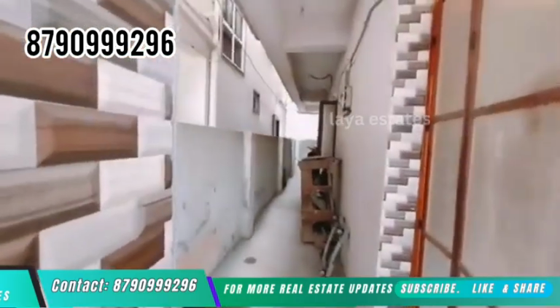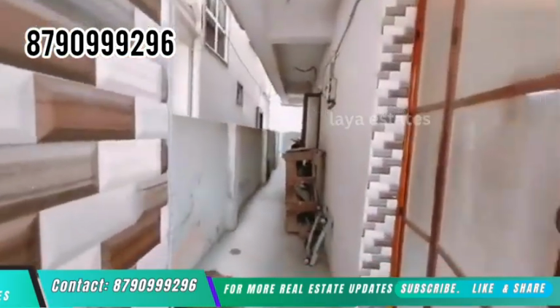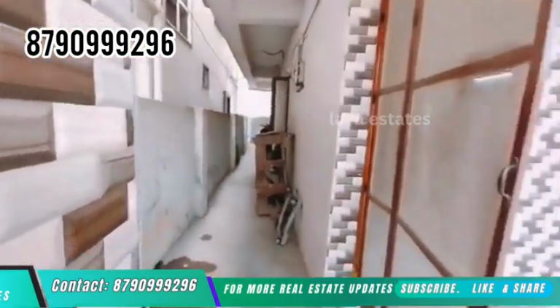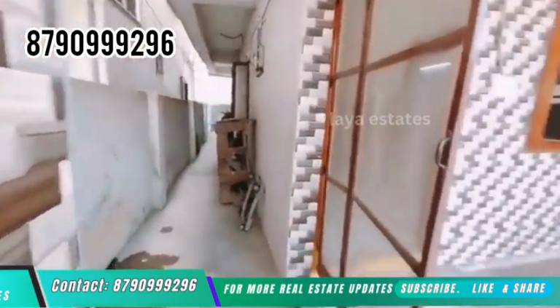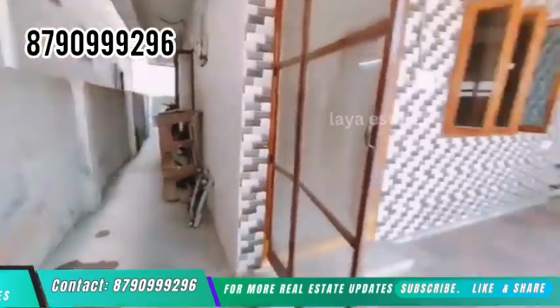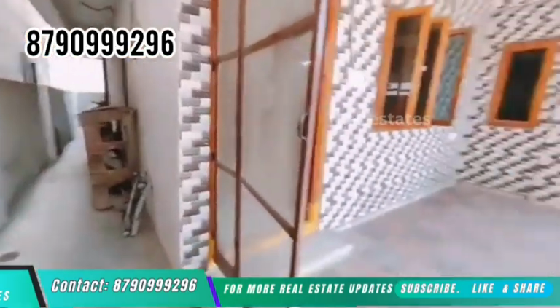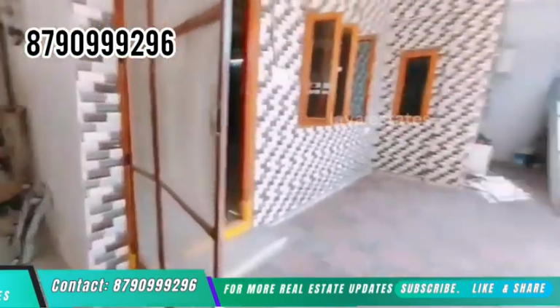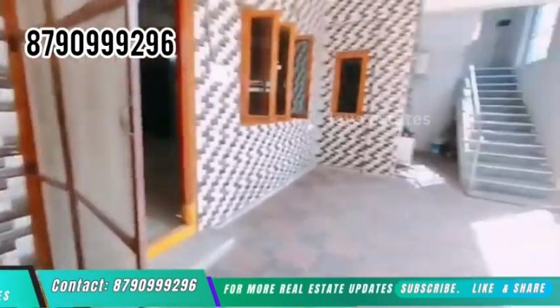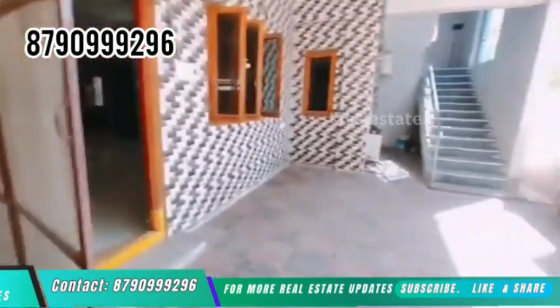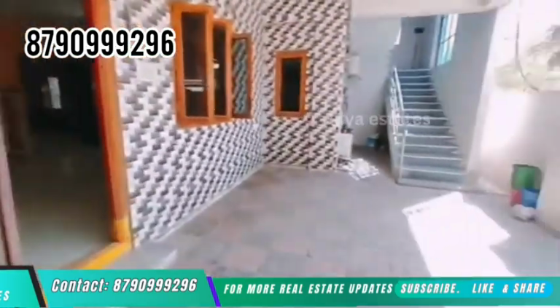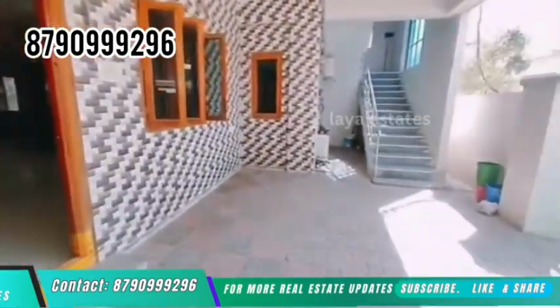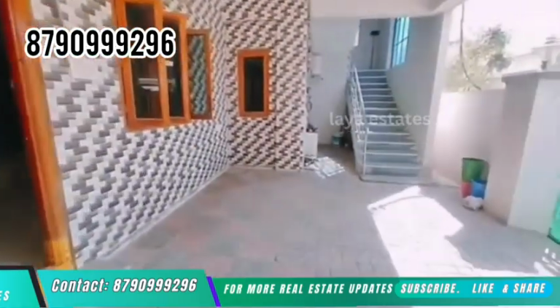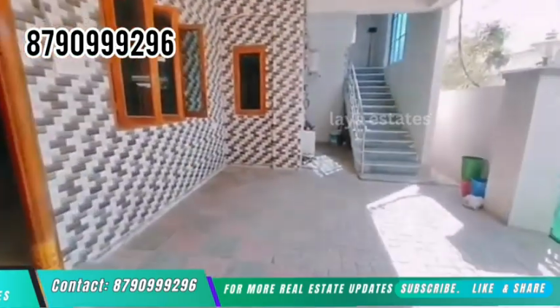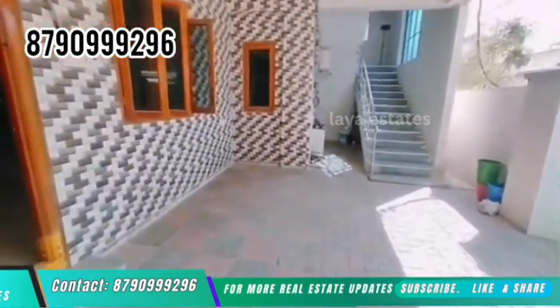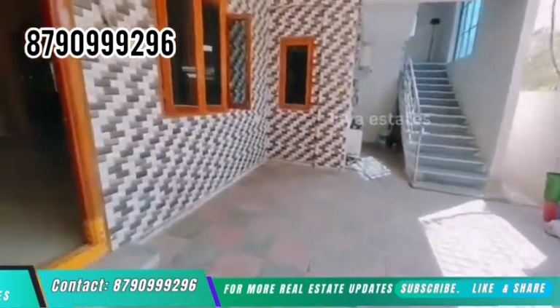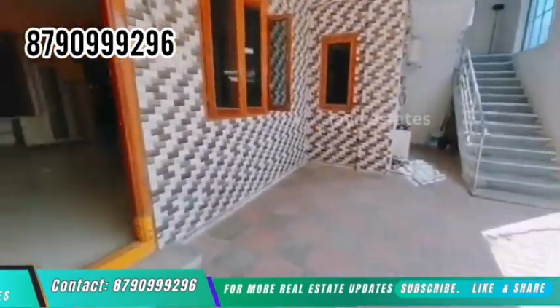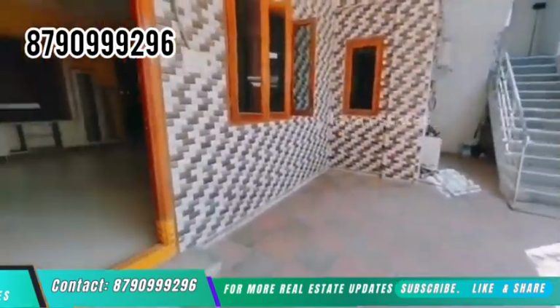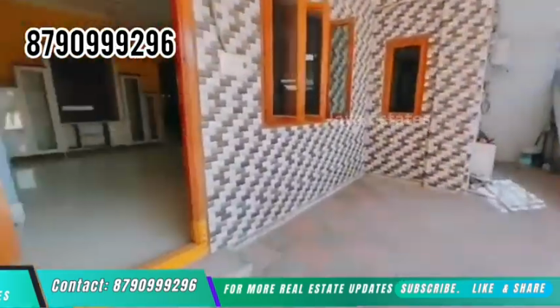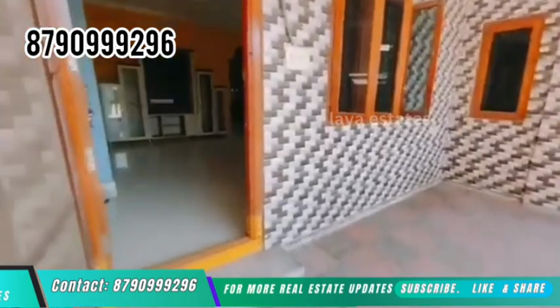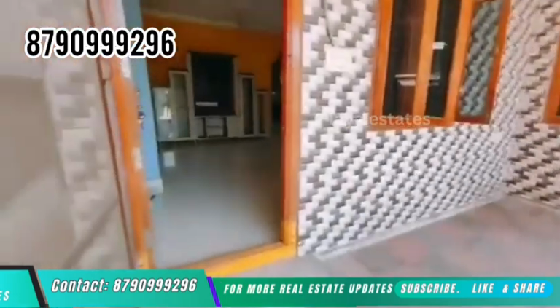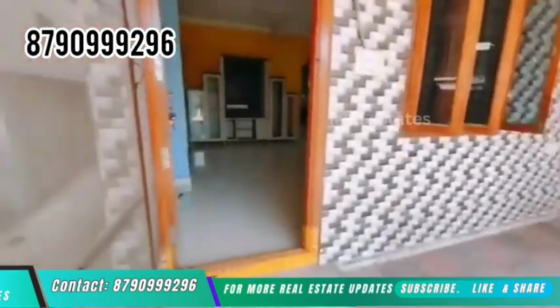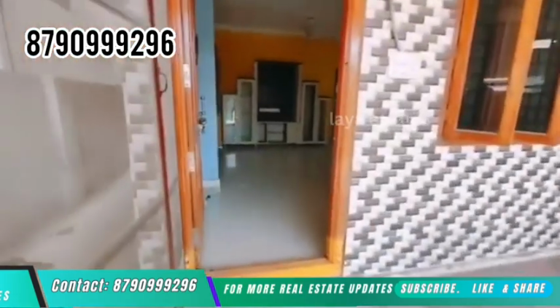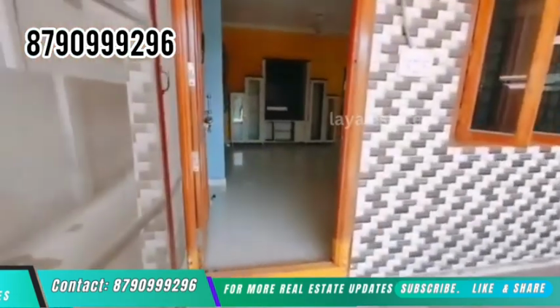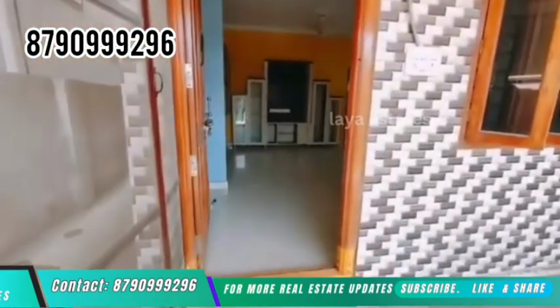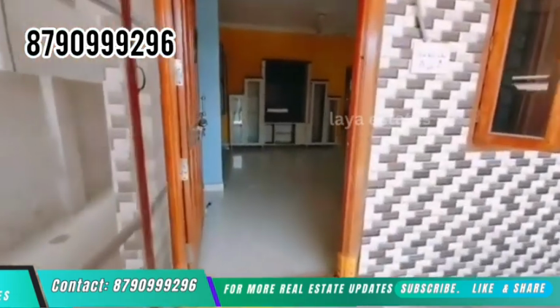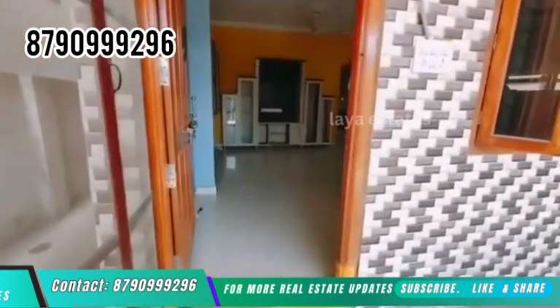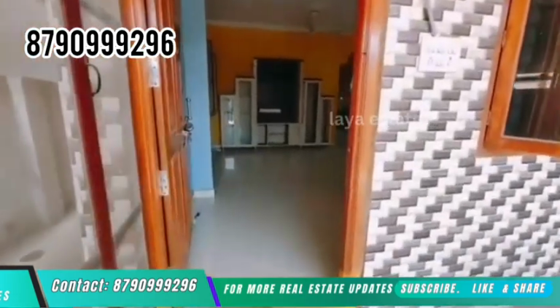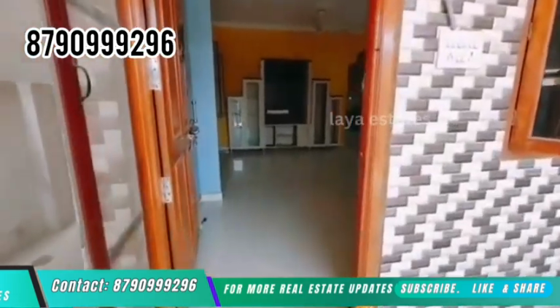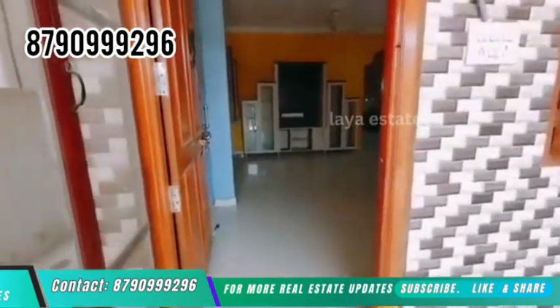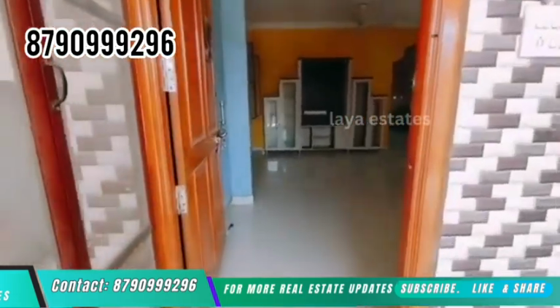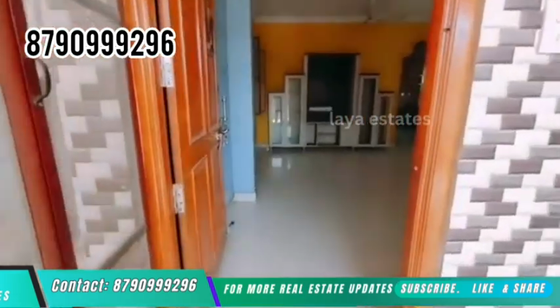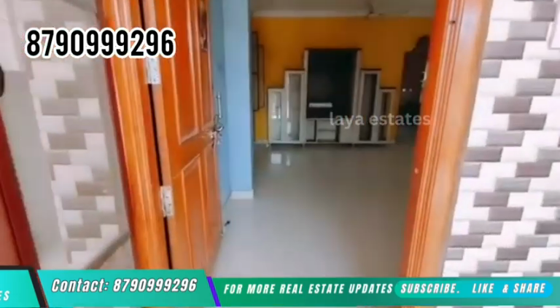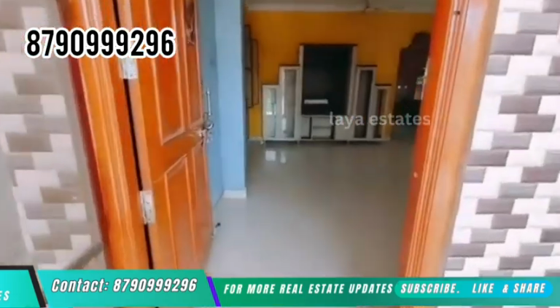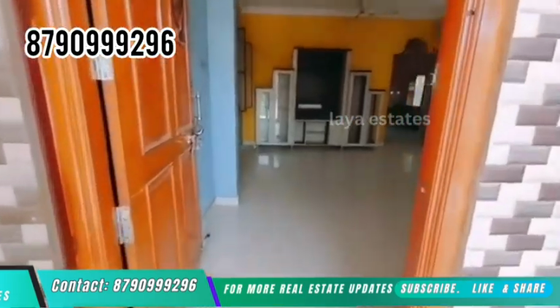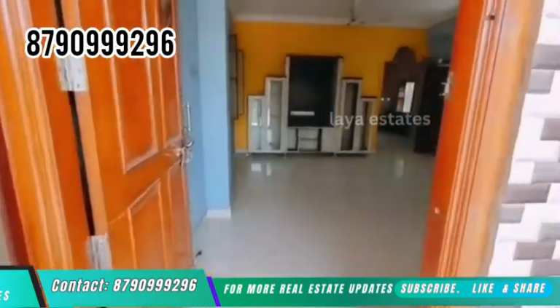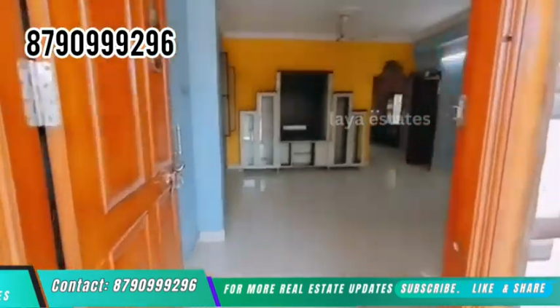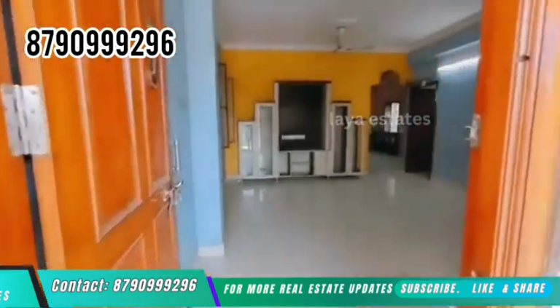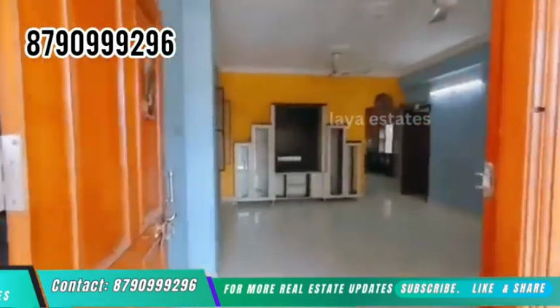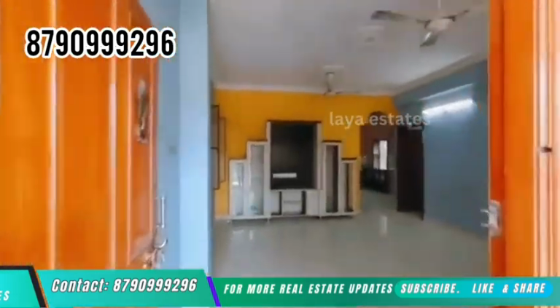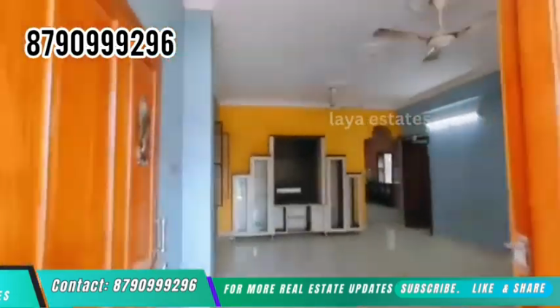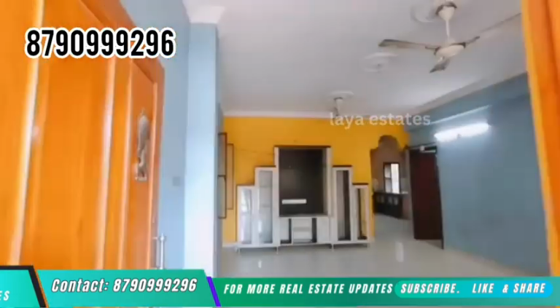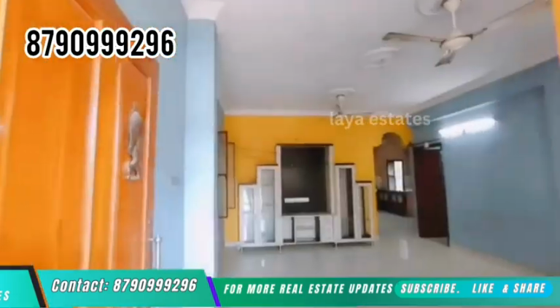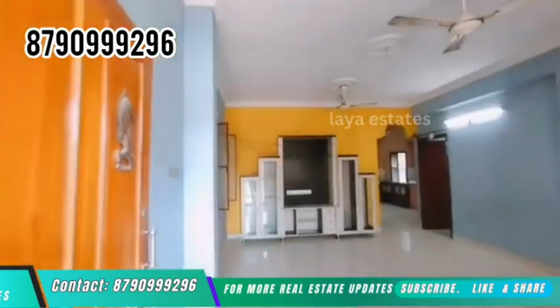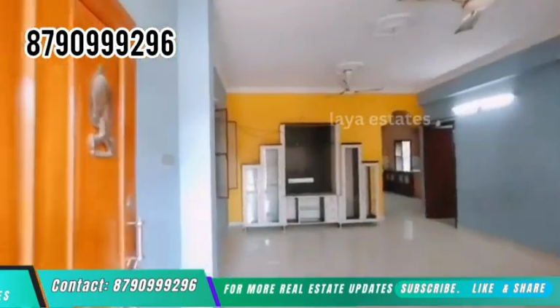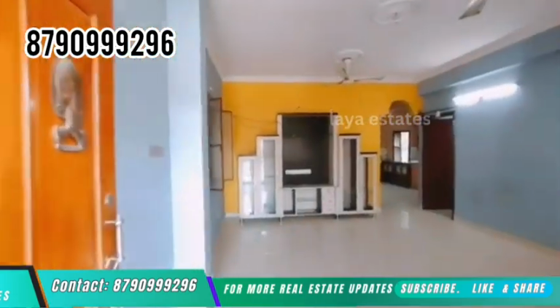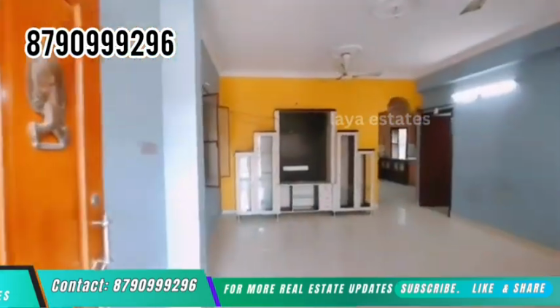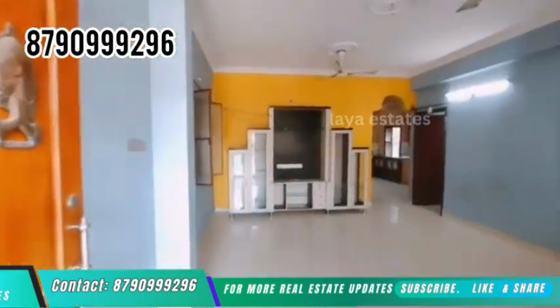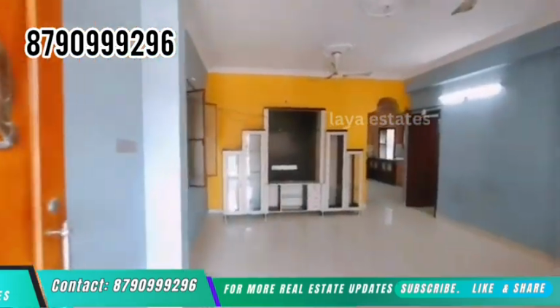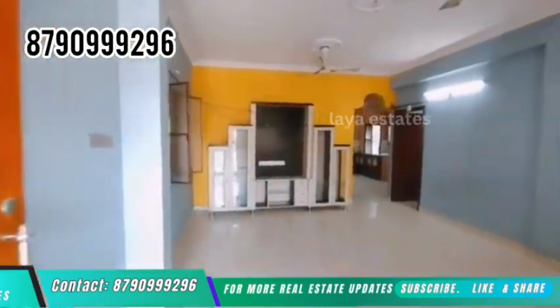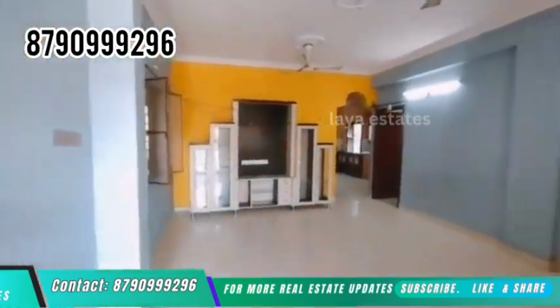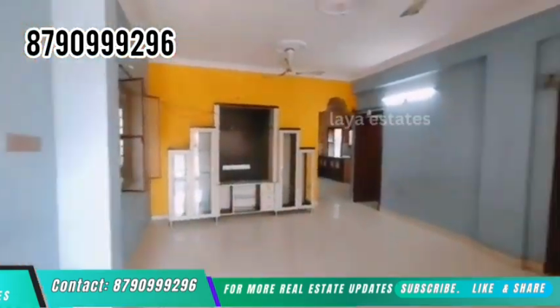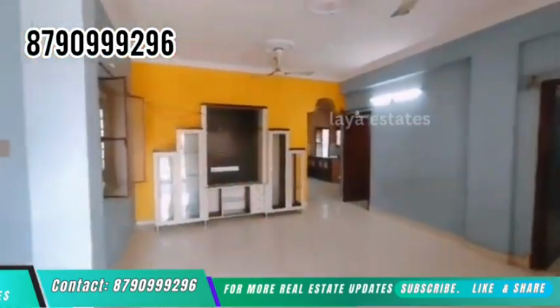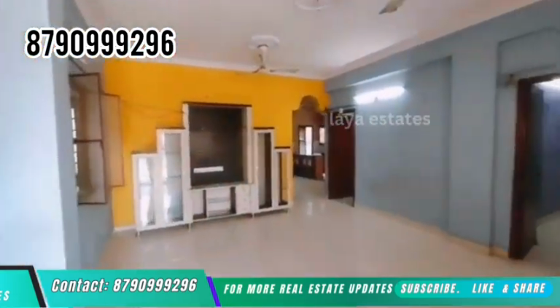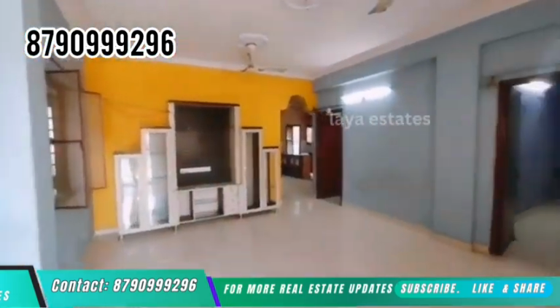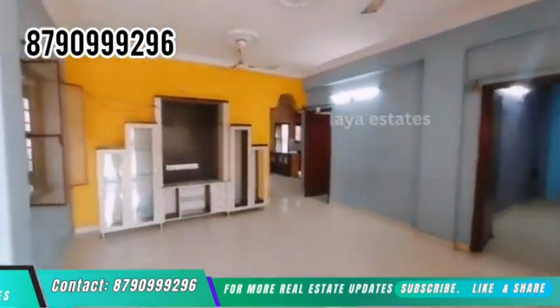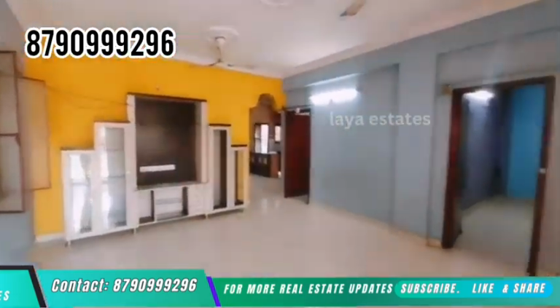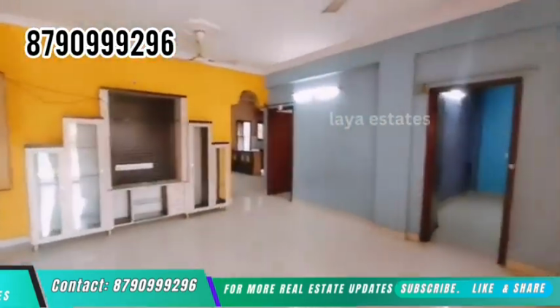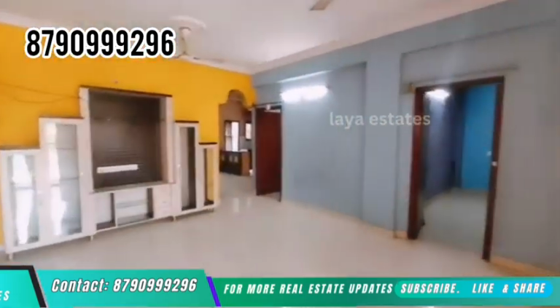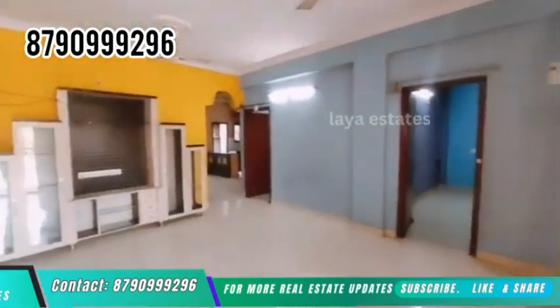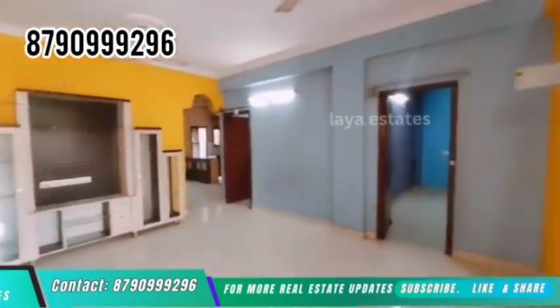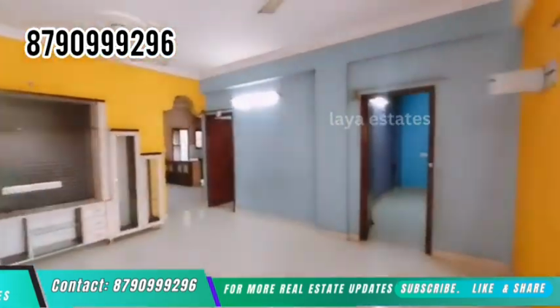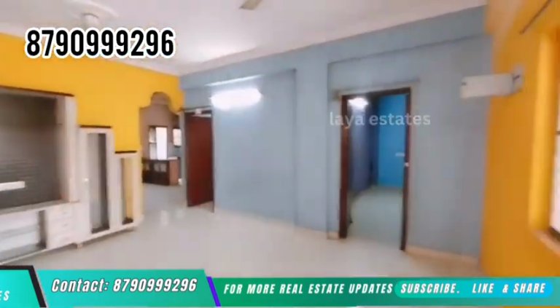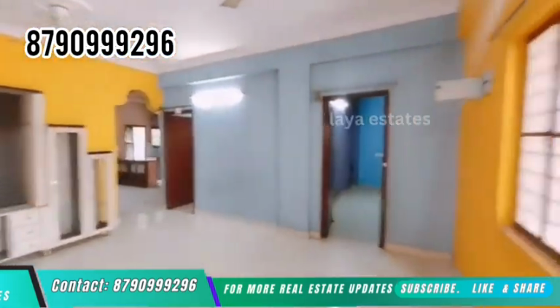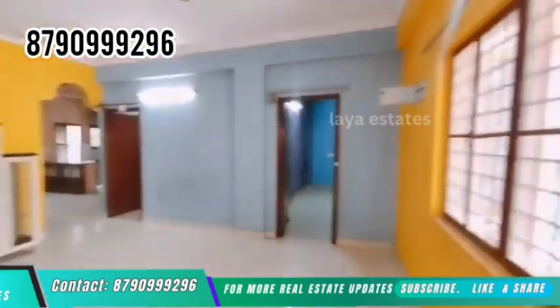This house is in HMT Swarnapuri Colony, Miyapur, Hyderabad. The G plus 1 construction is West Facing.